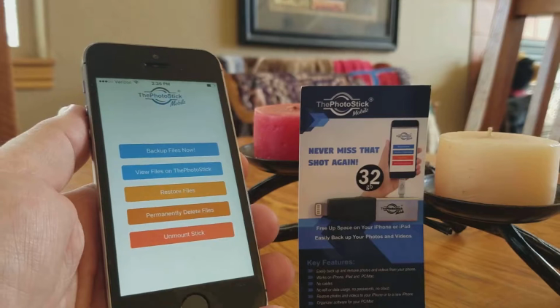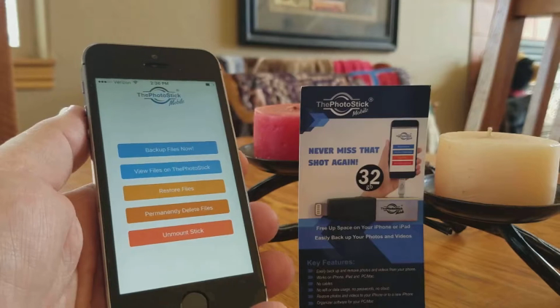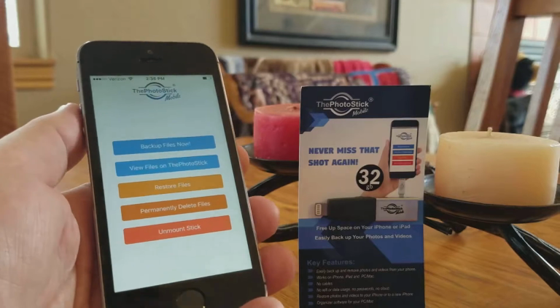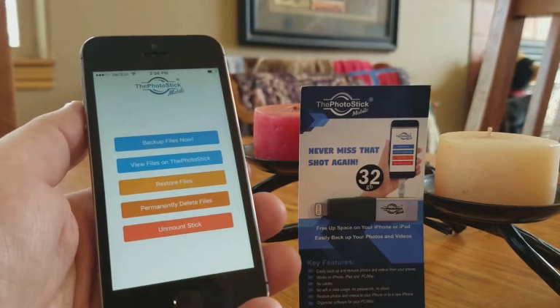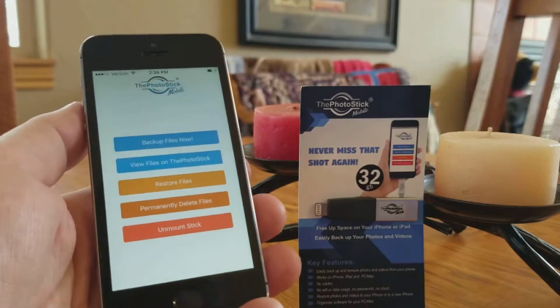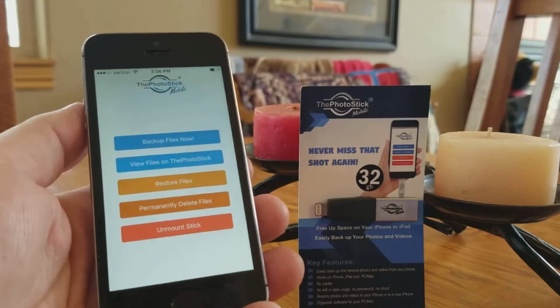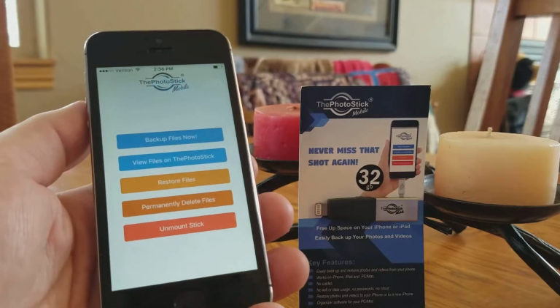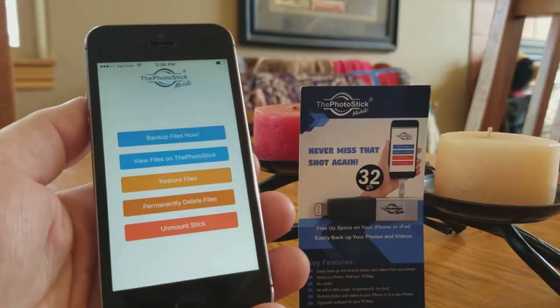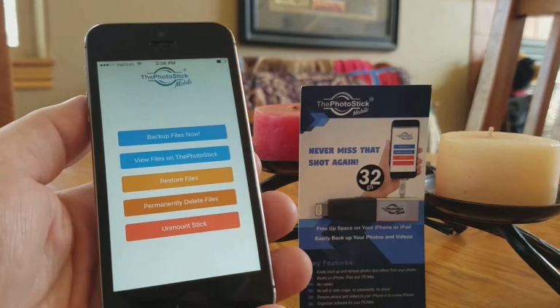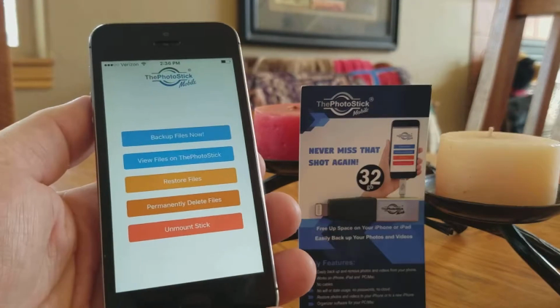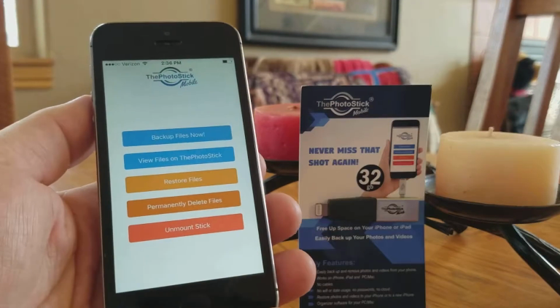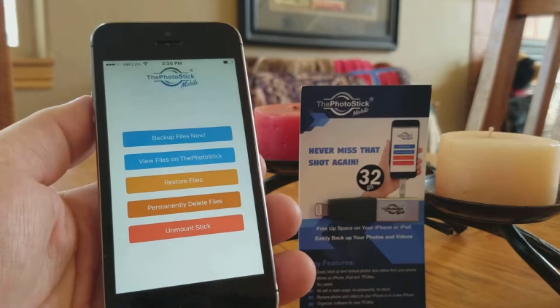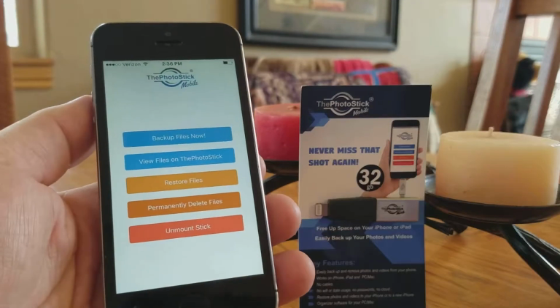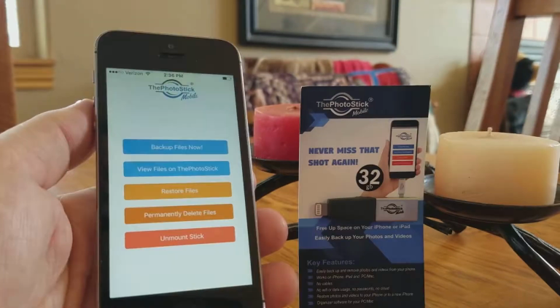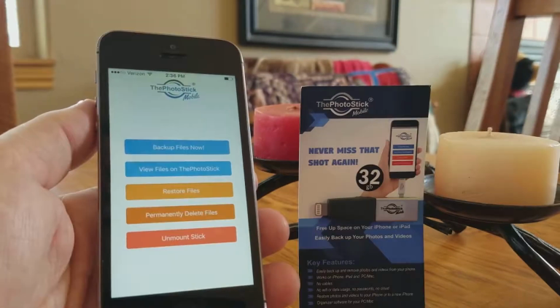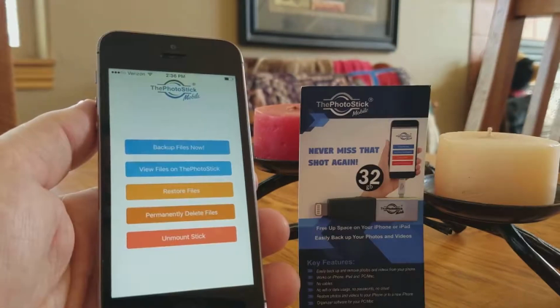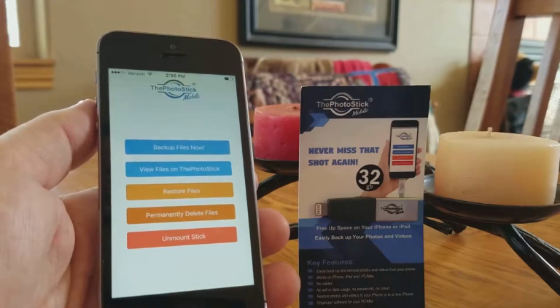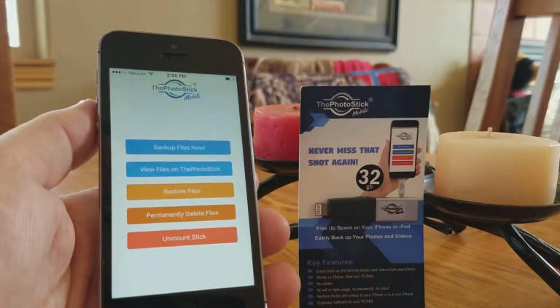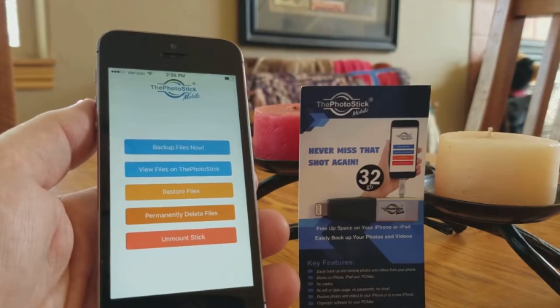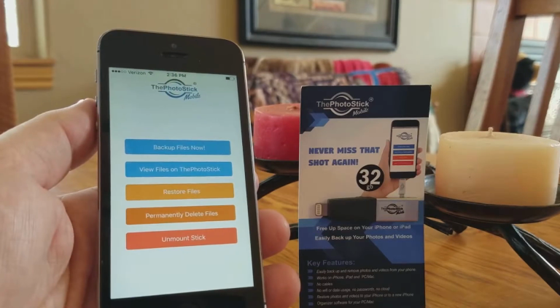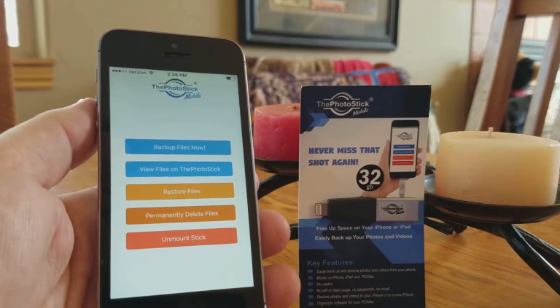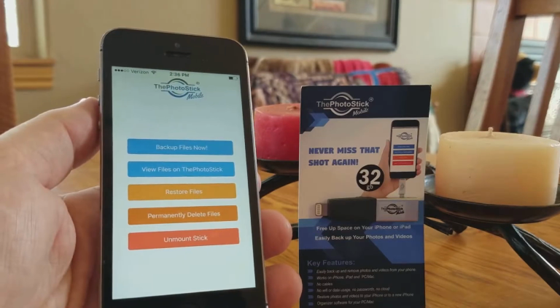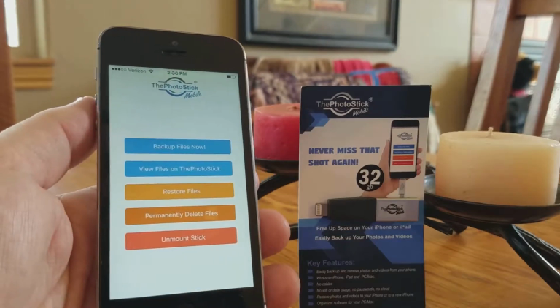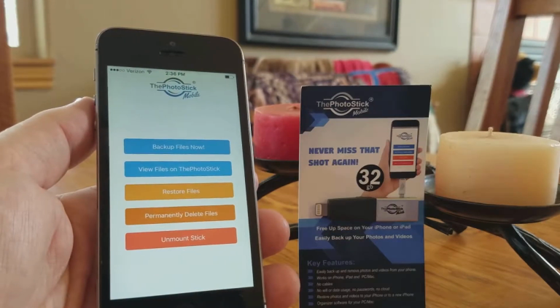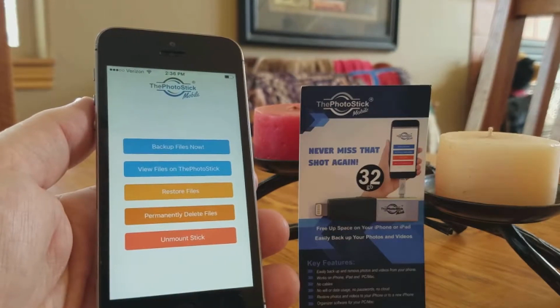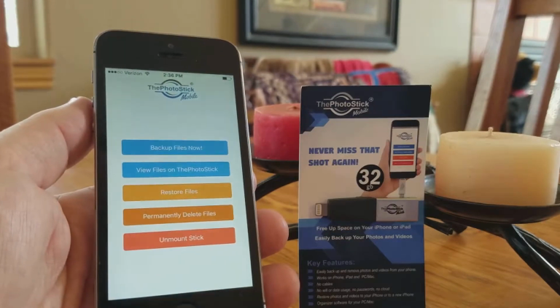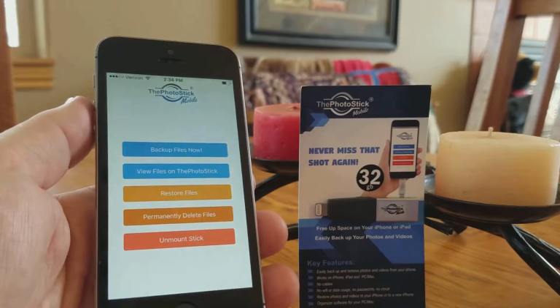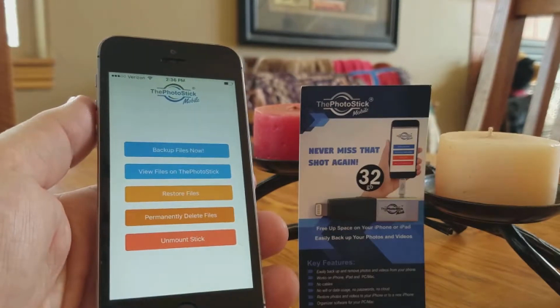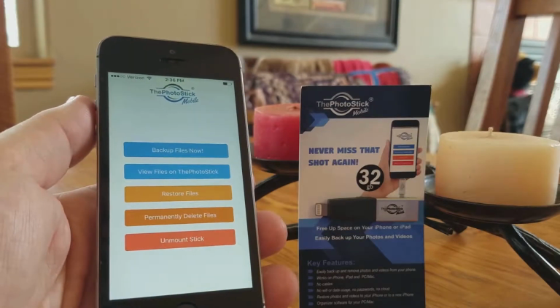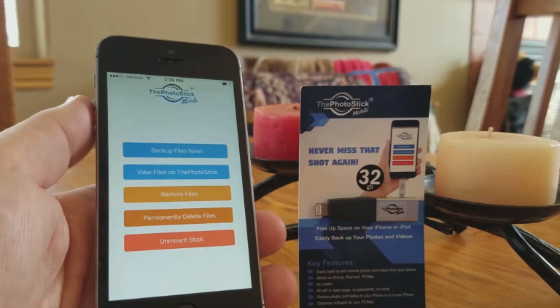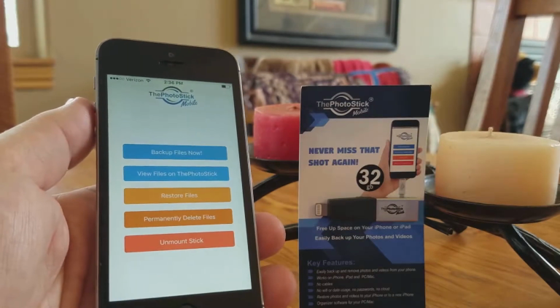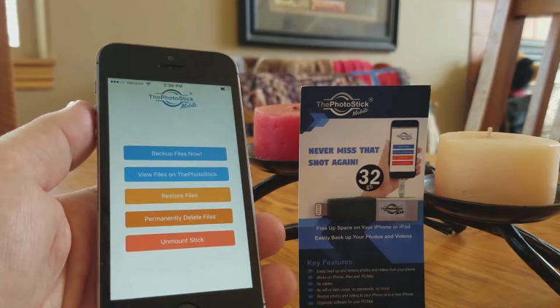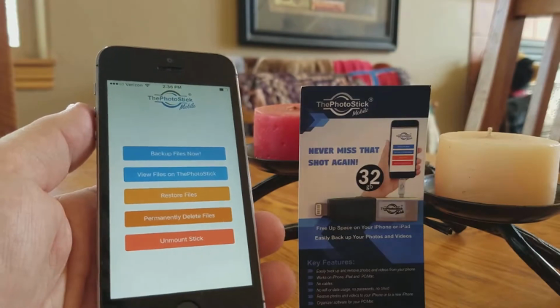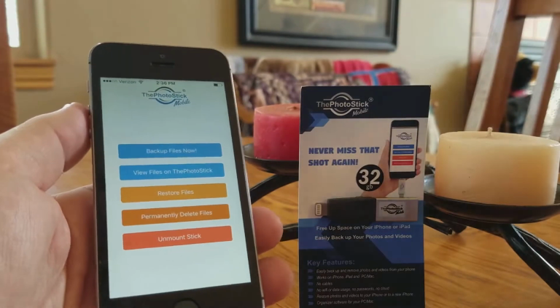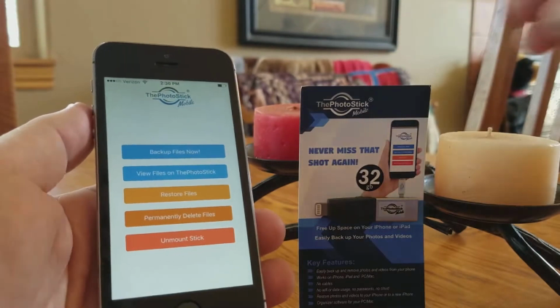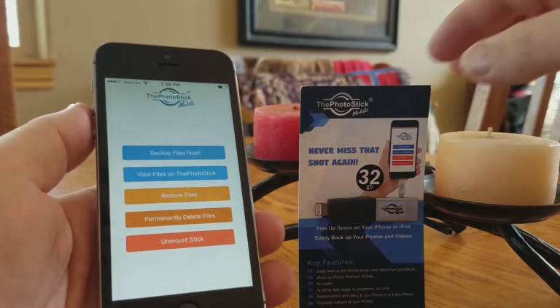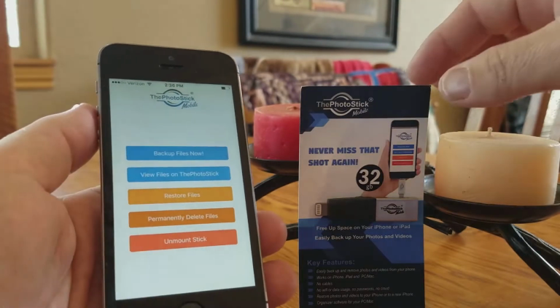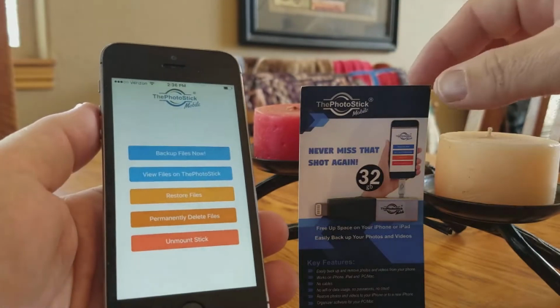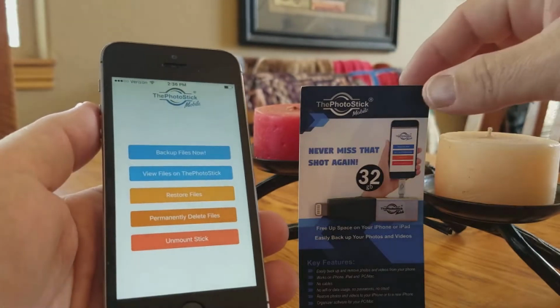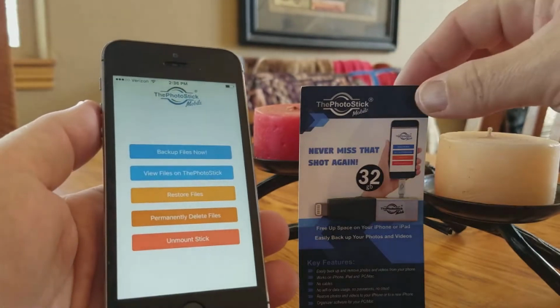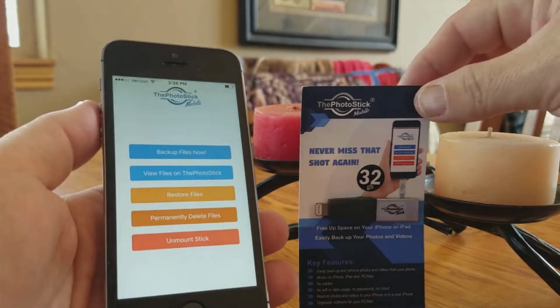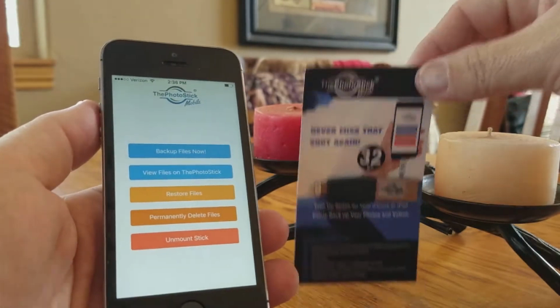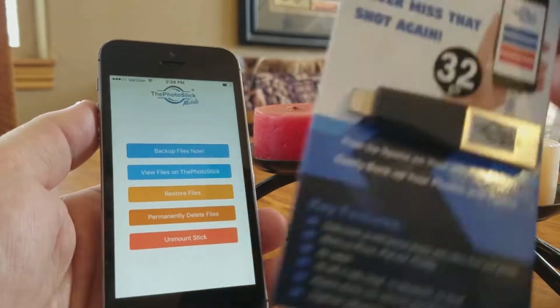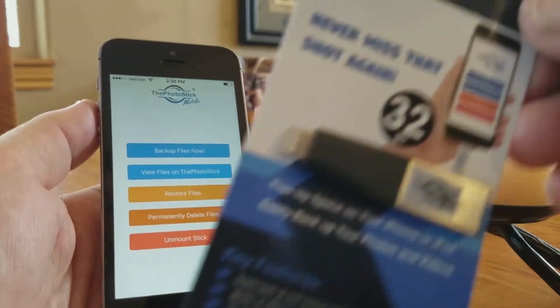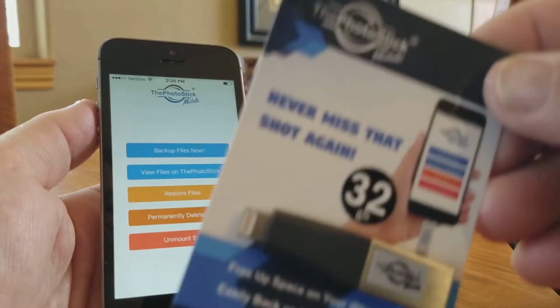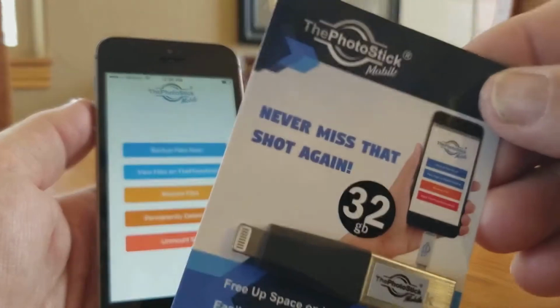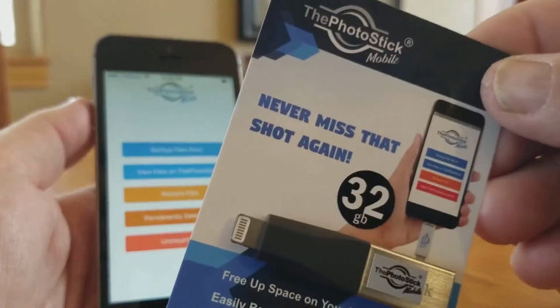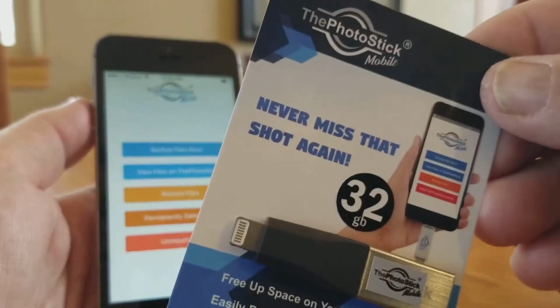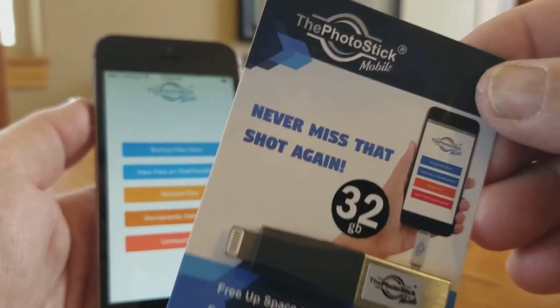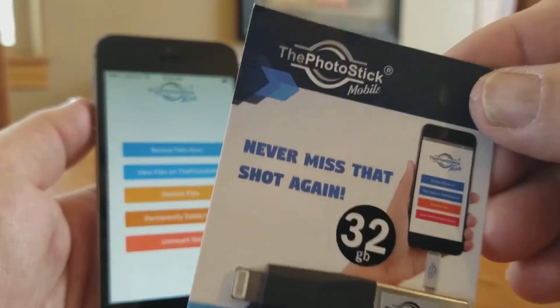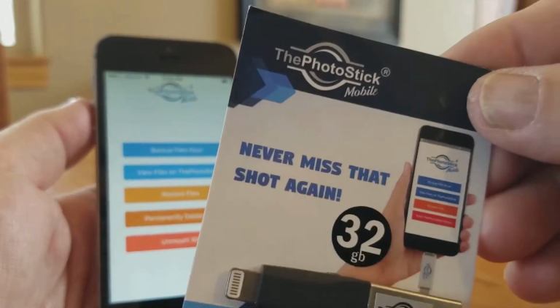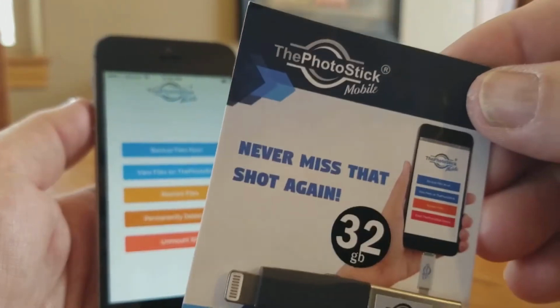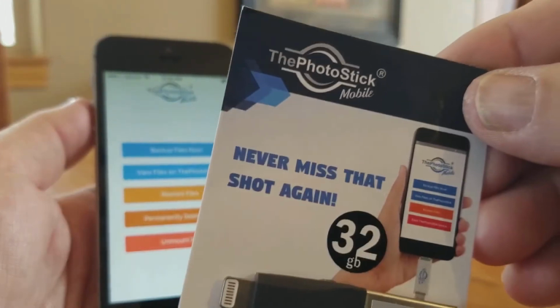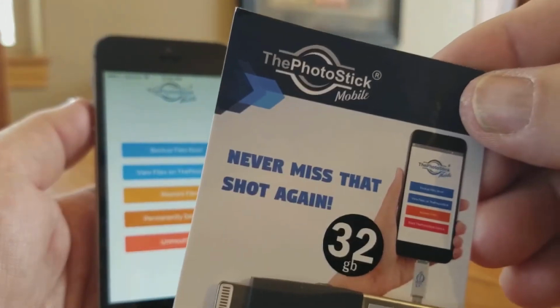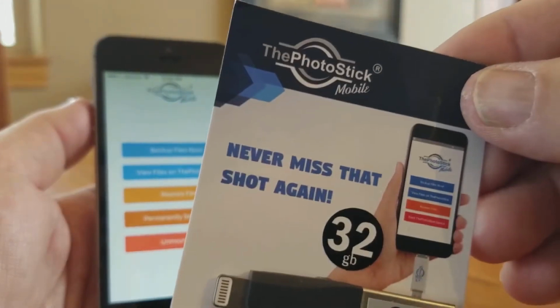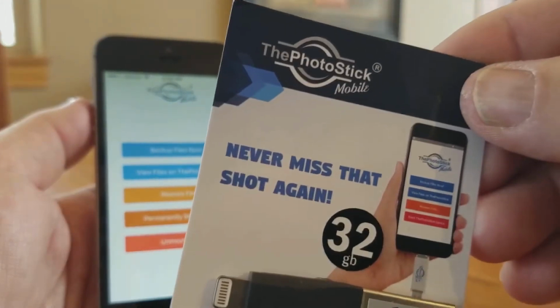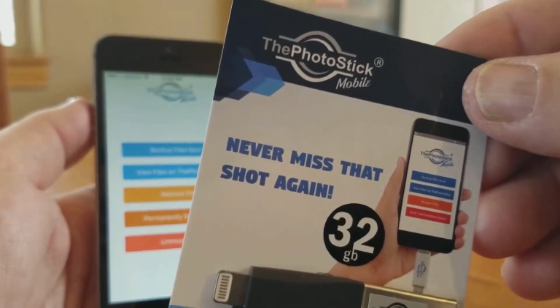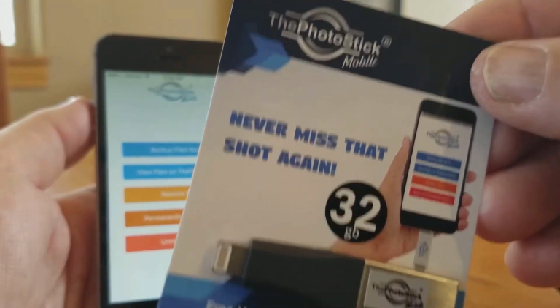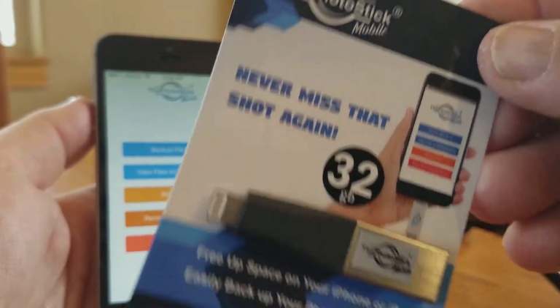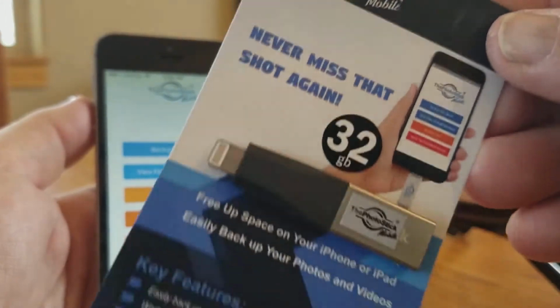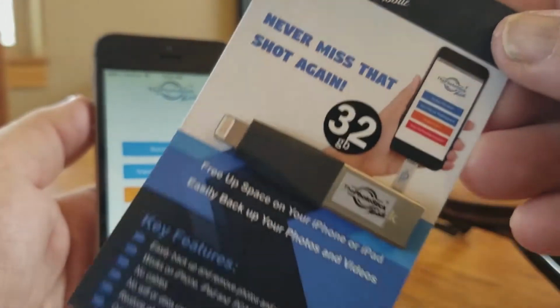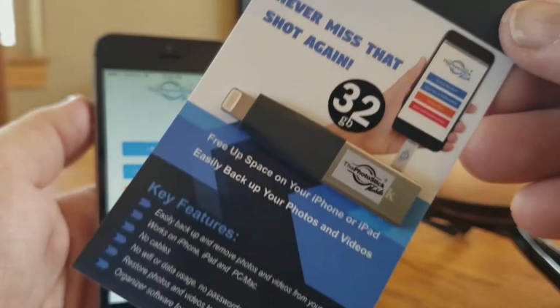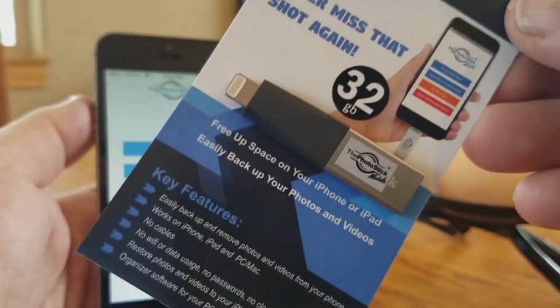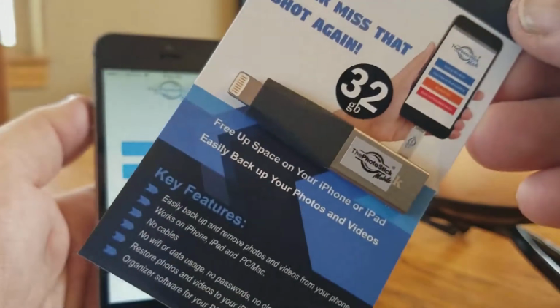Hey everybody, it's Eric again. I want to share with you this ingenious little device that I just discovered. It is called the PhotoStick Mobile.